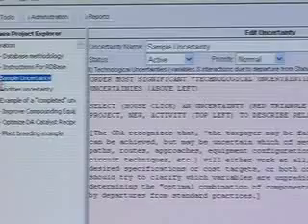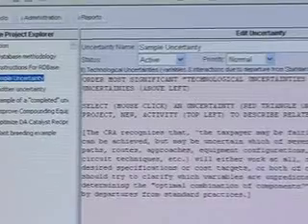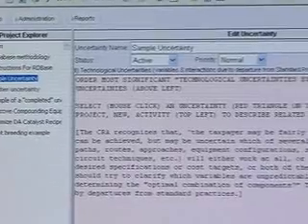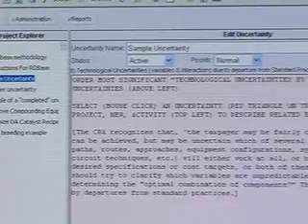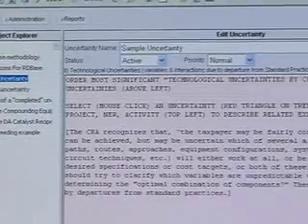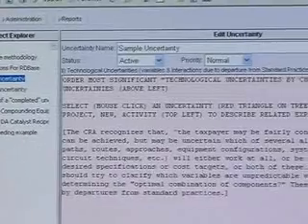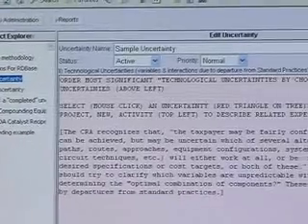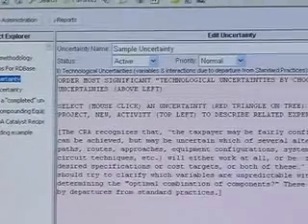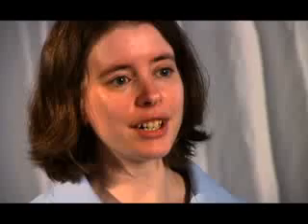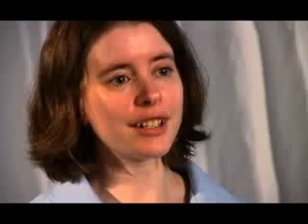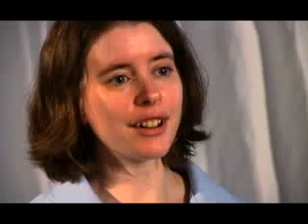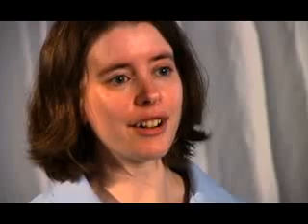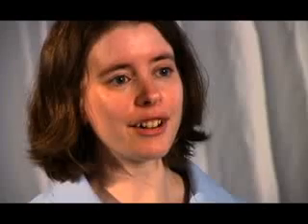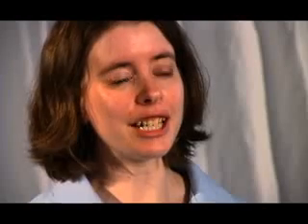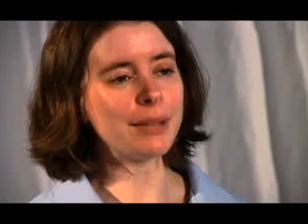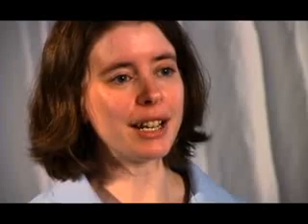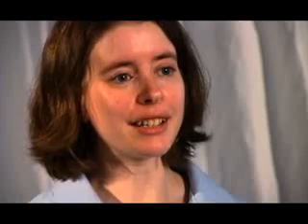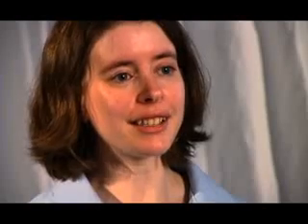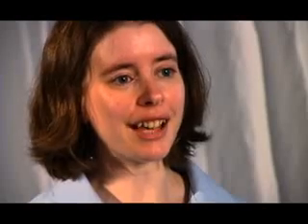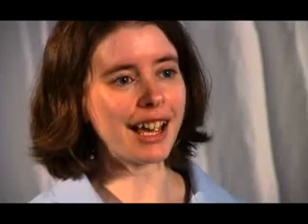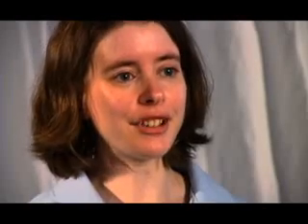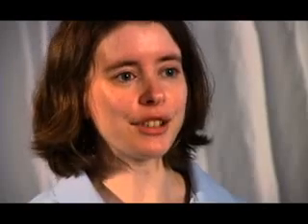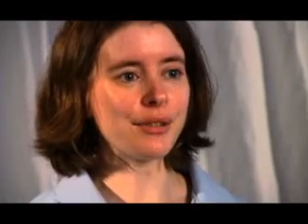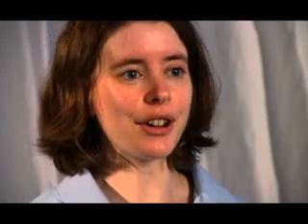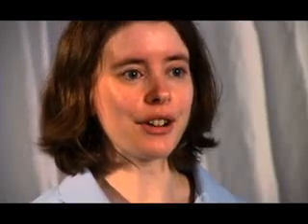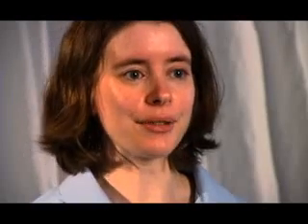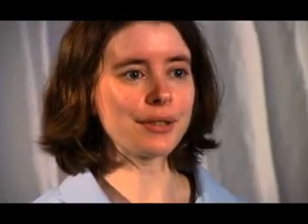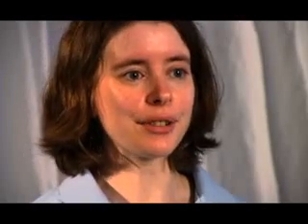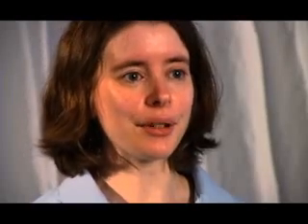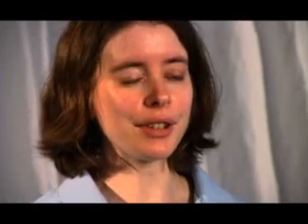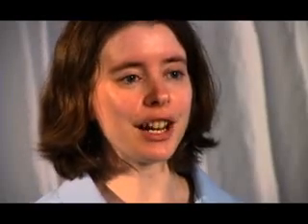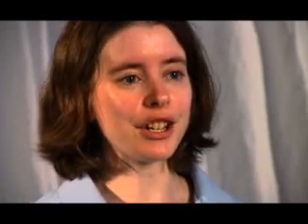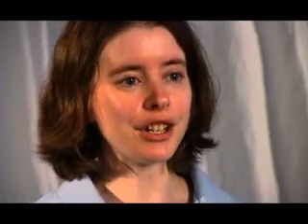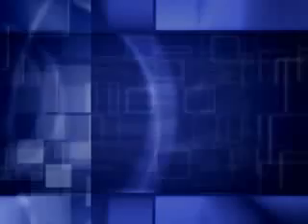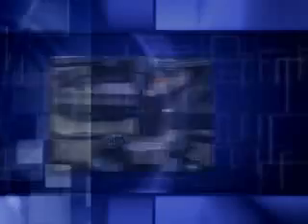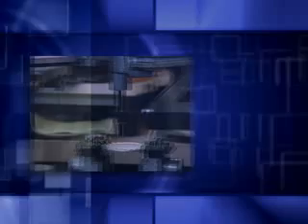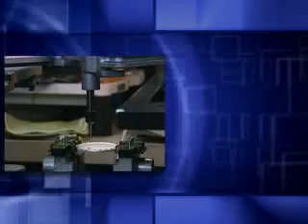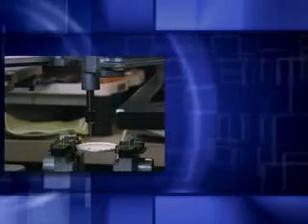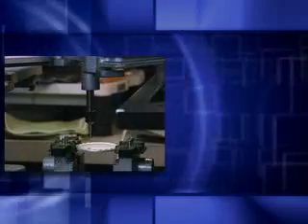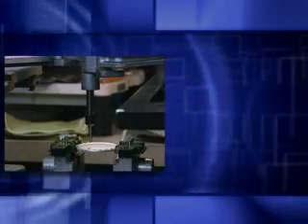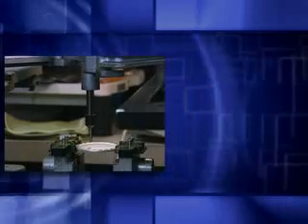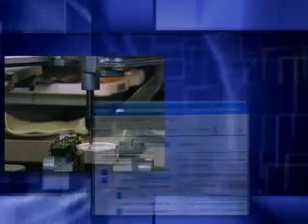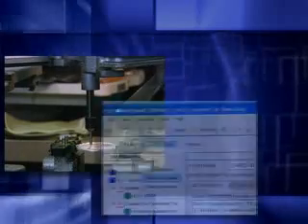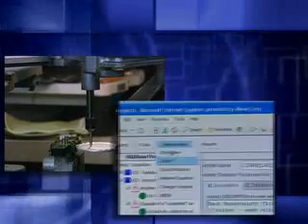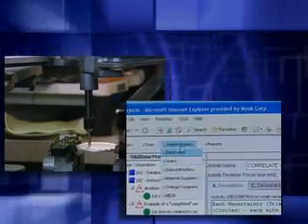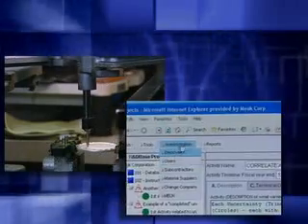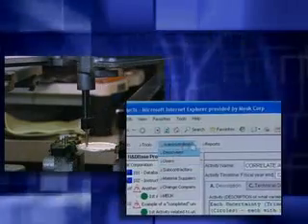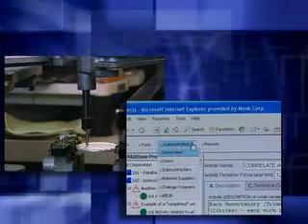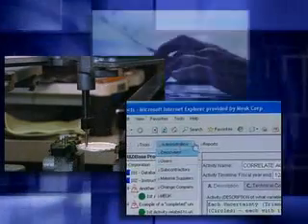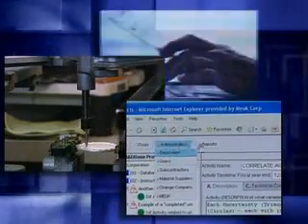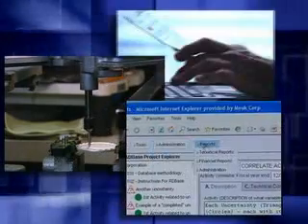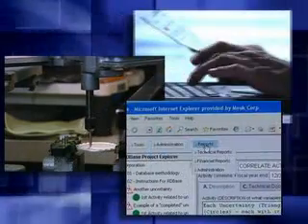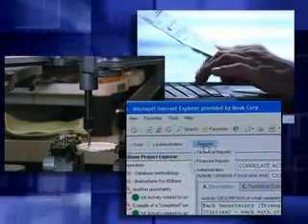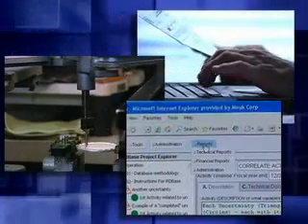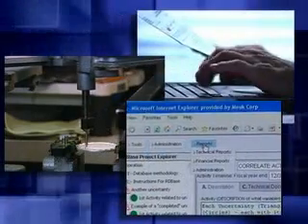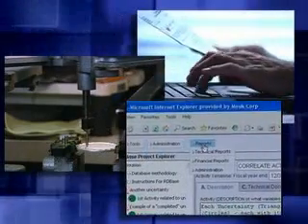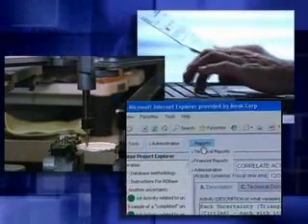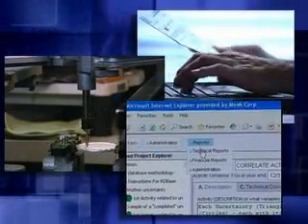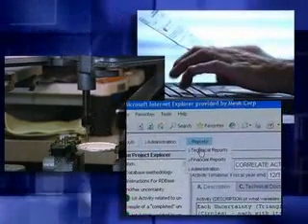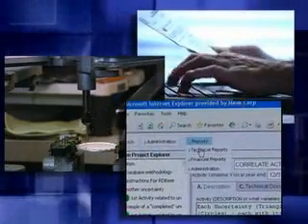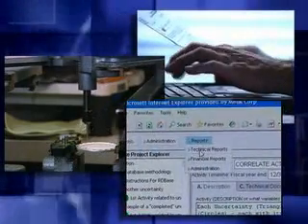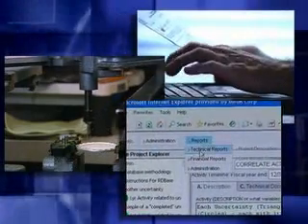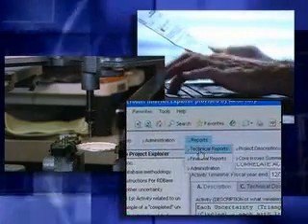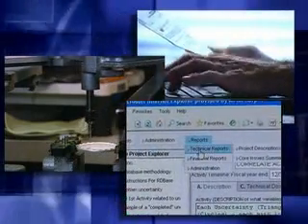Information is entered into R&D Base as you go, so the engineer can enter it in once a week, once a month — whatever is convenient for them.